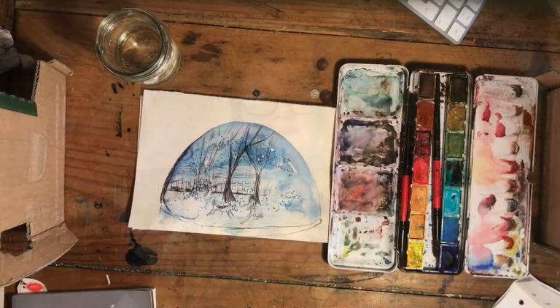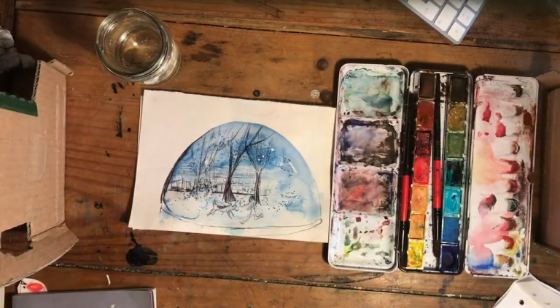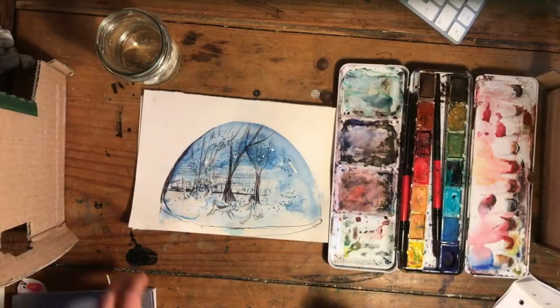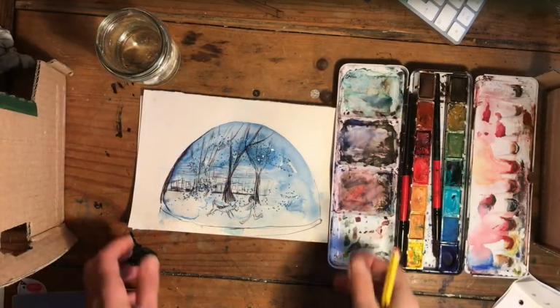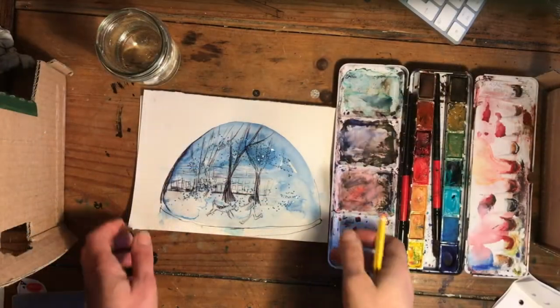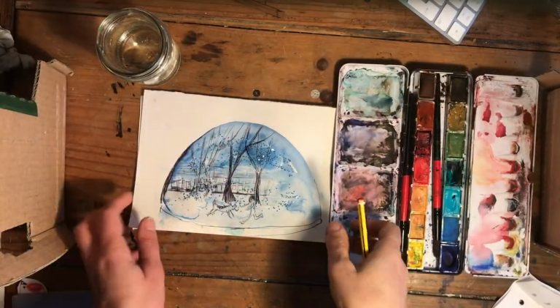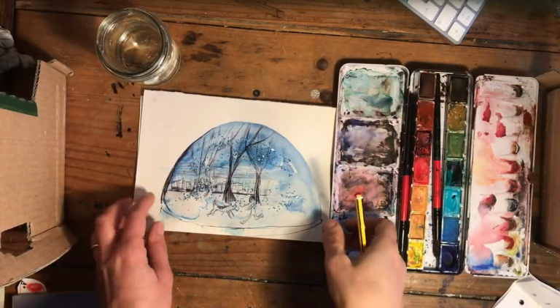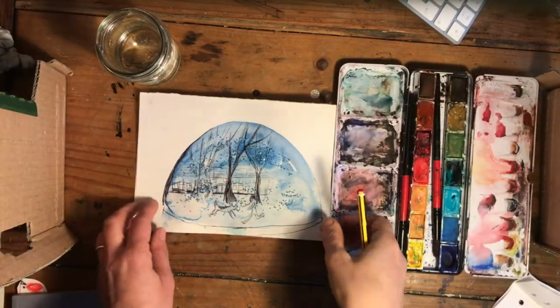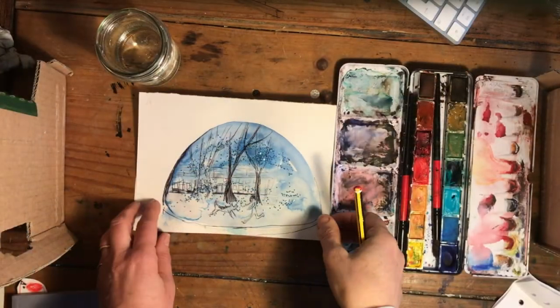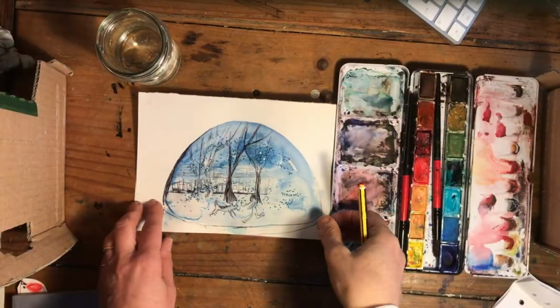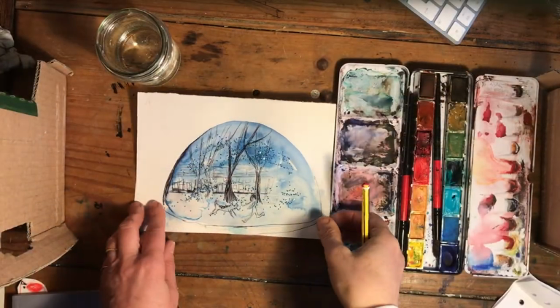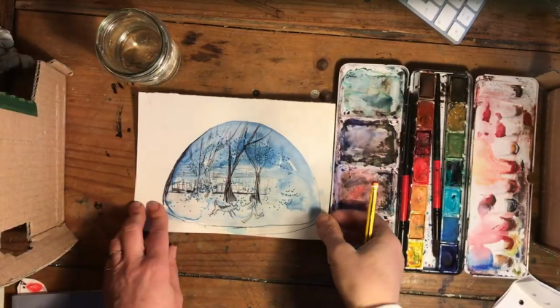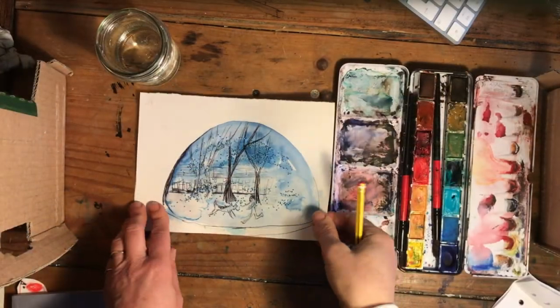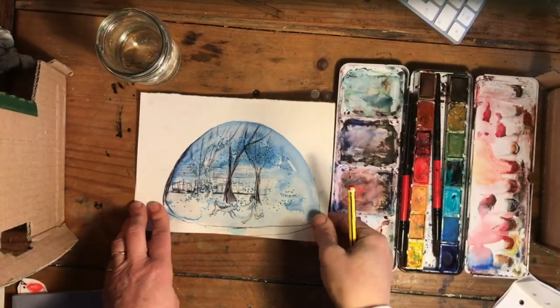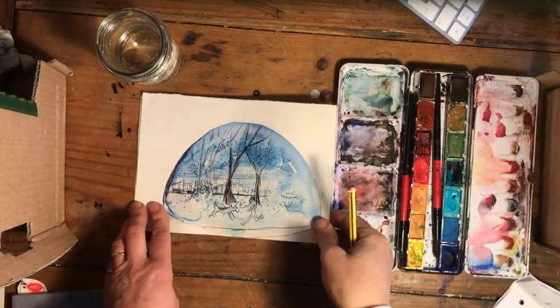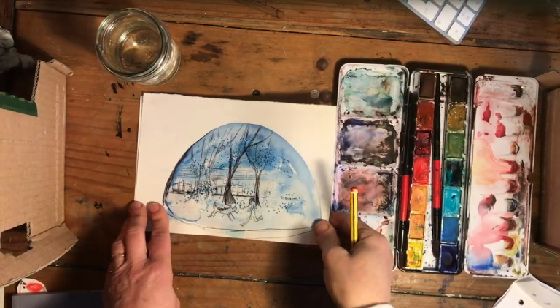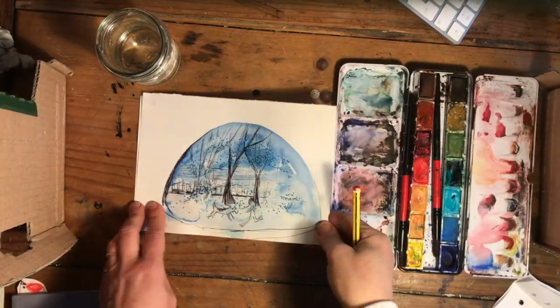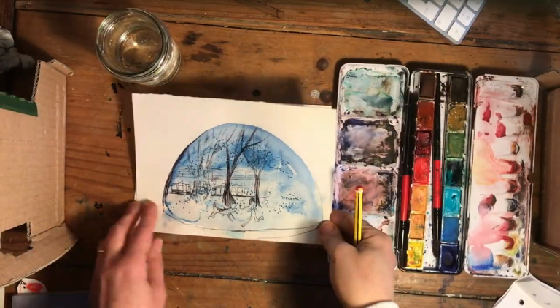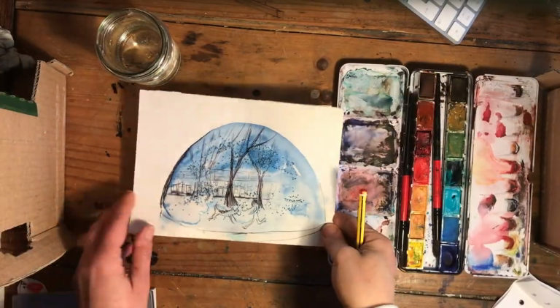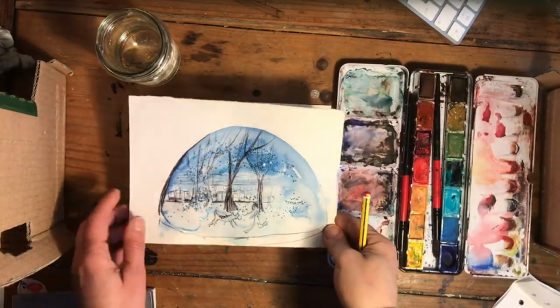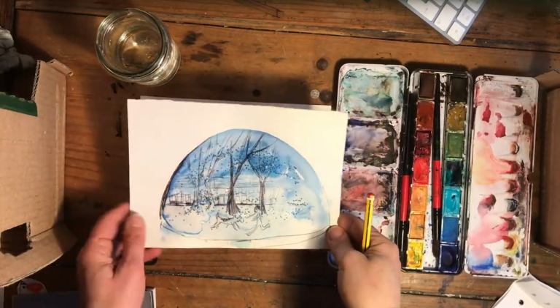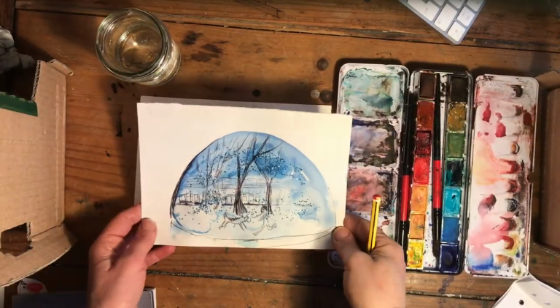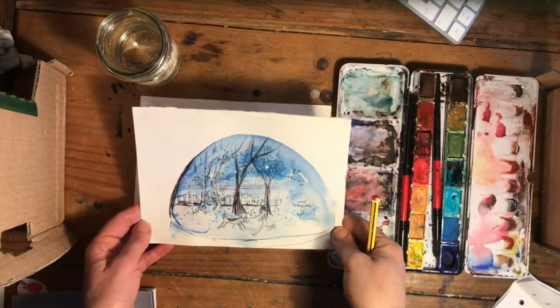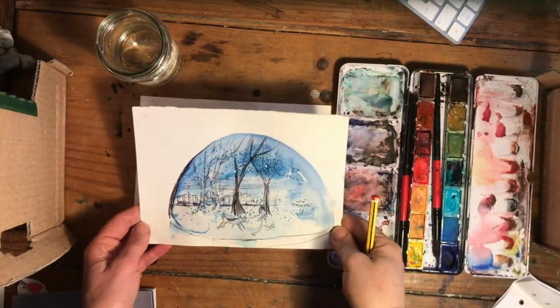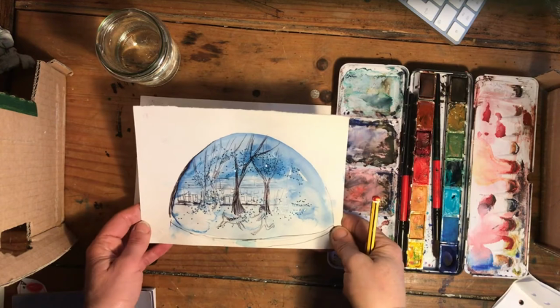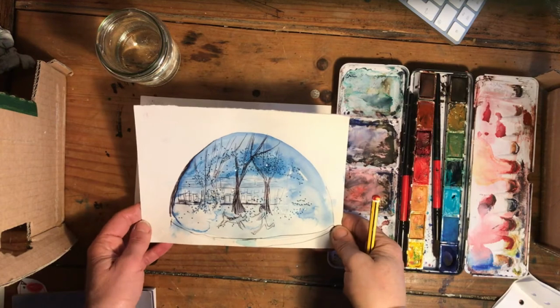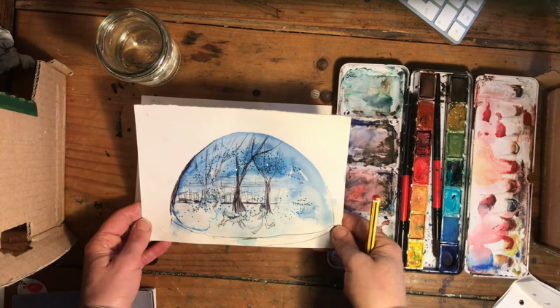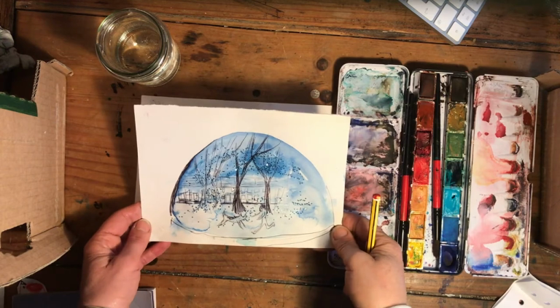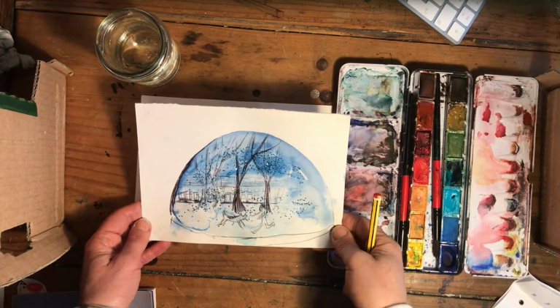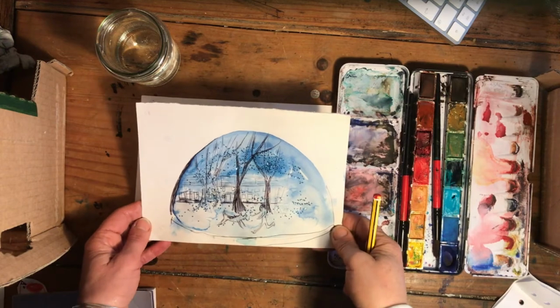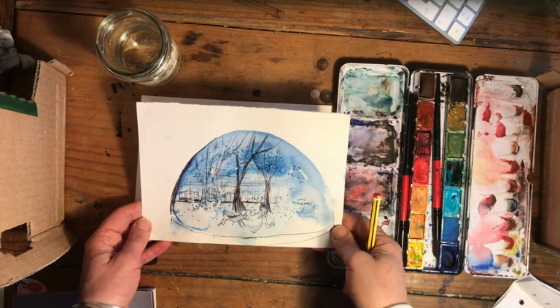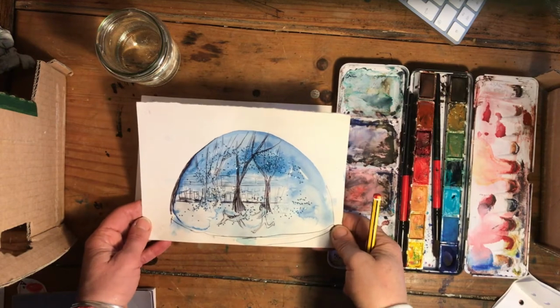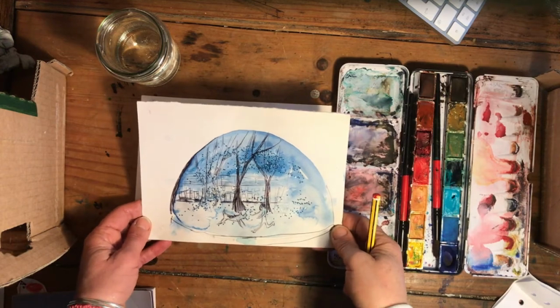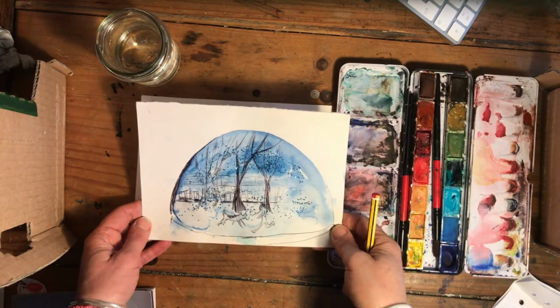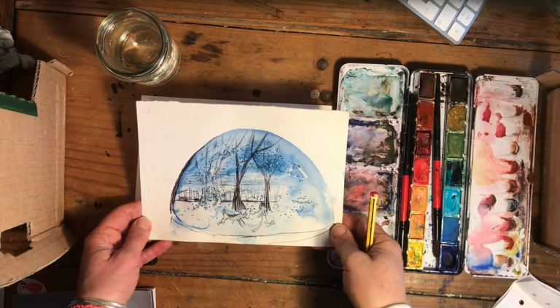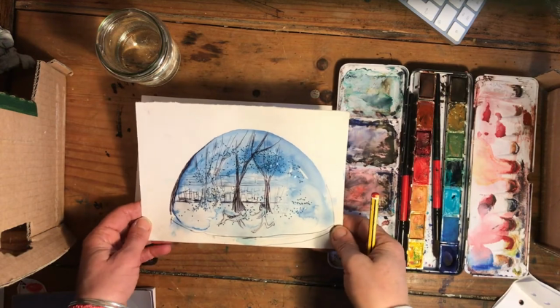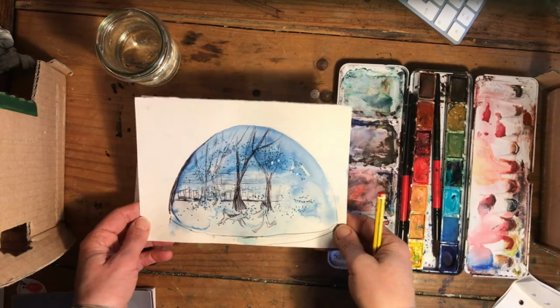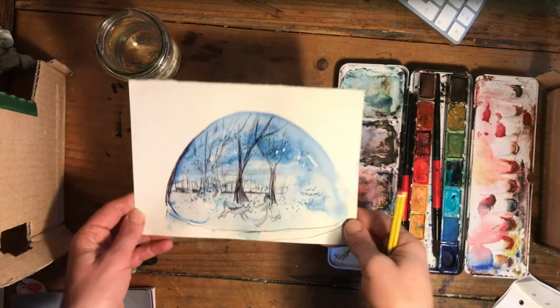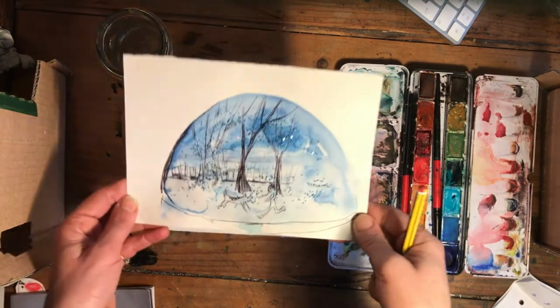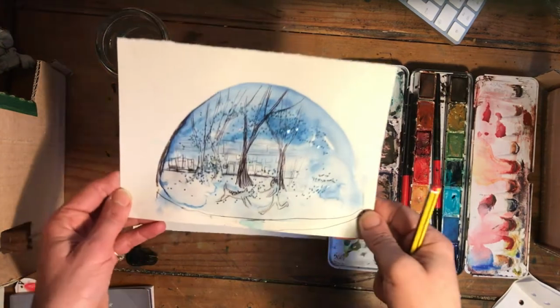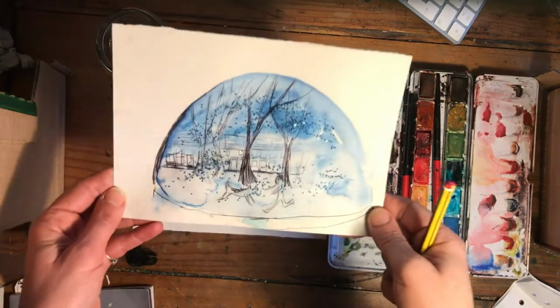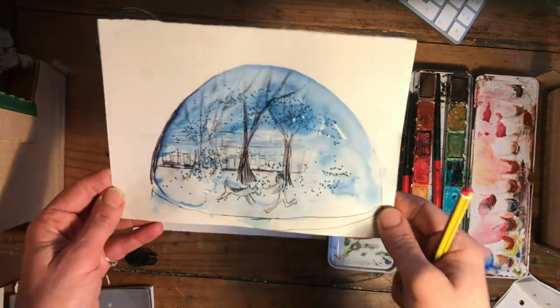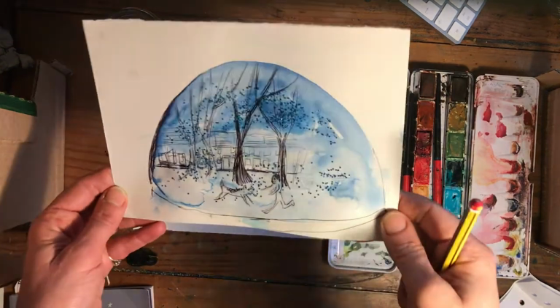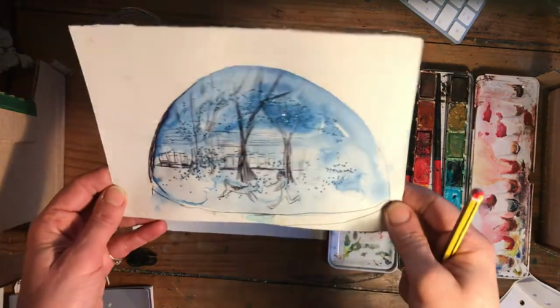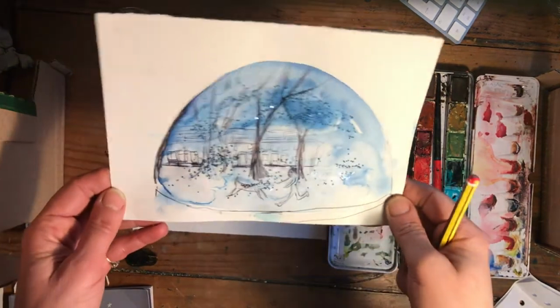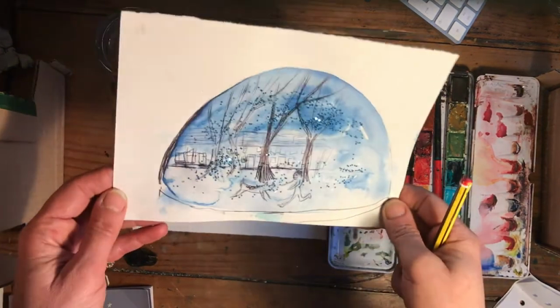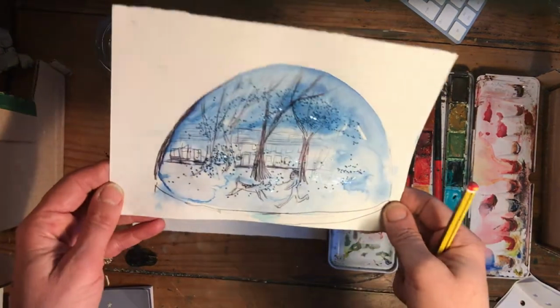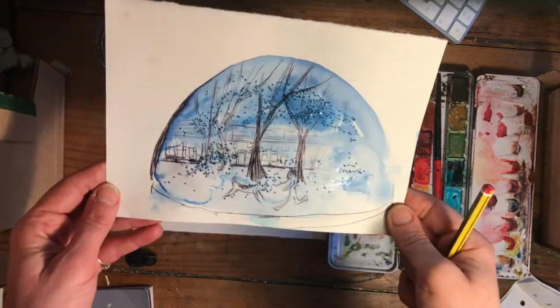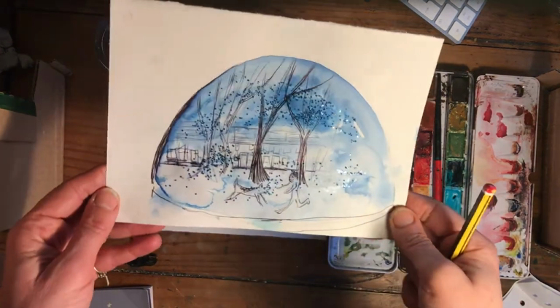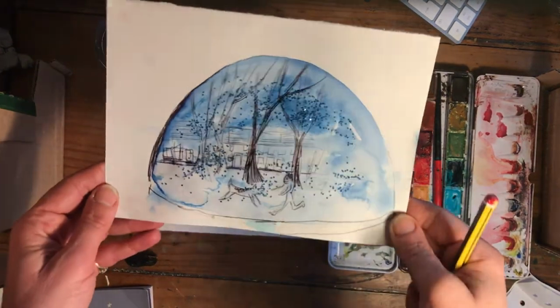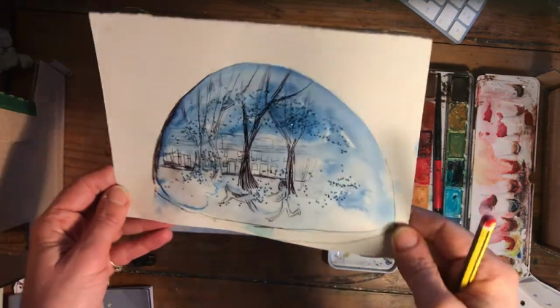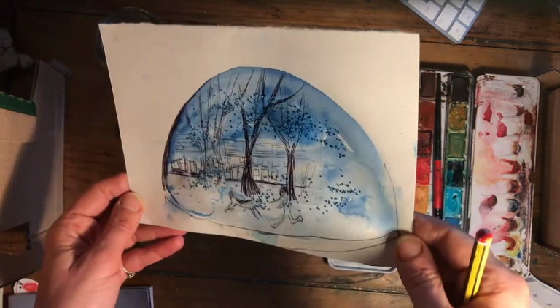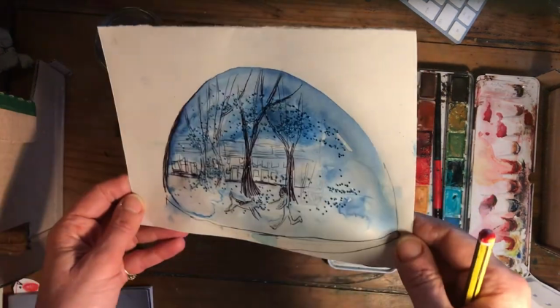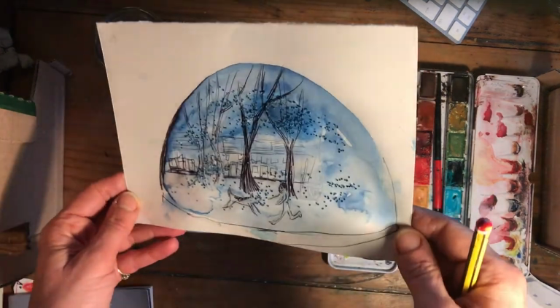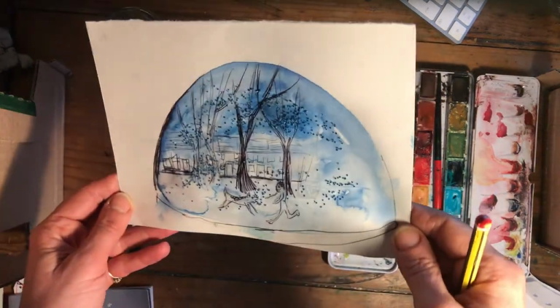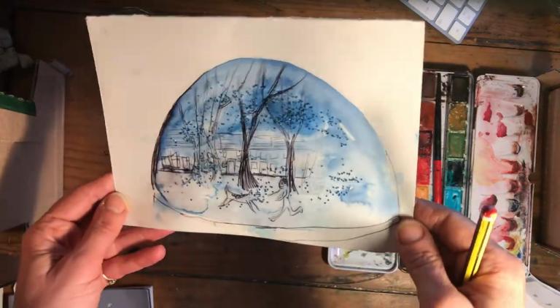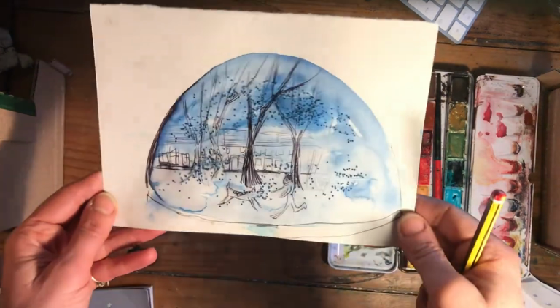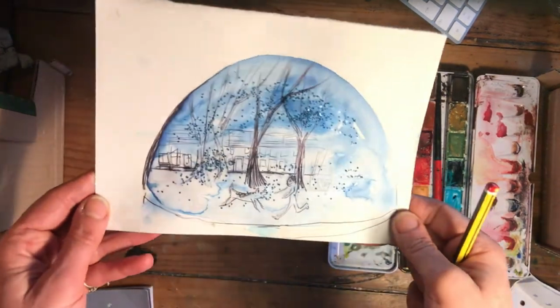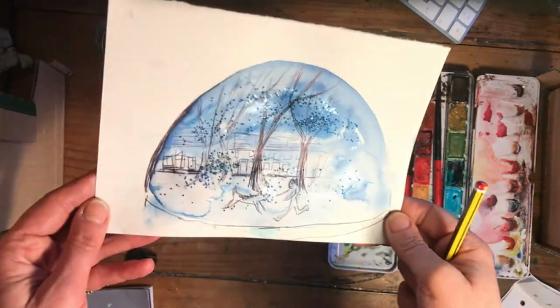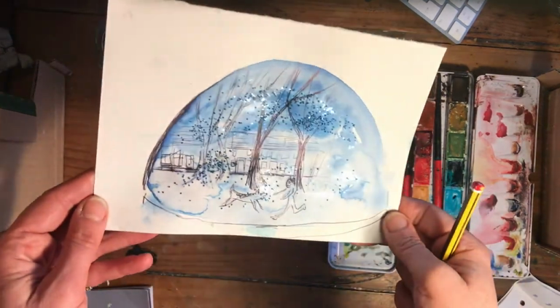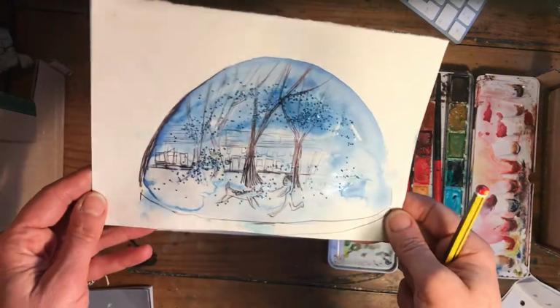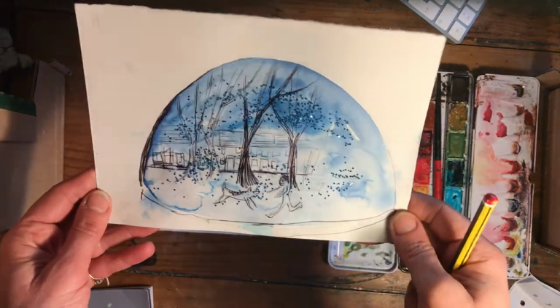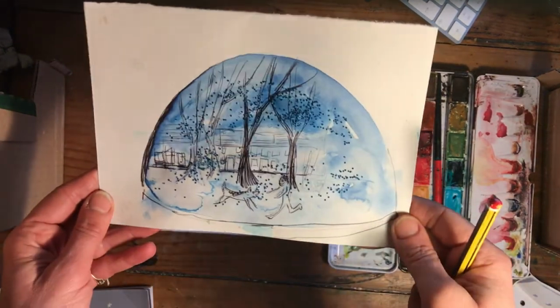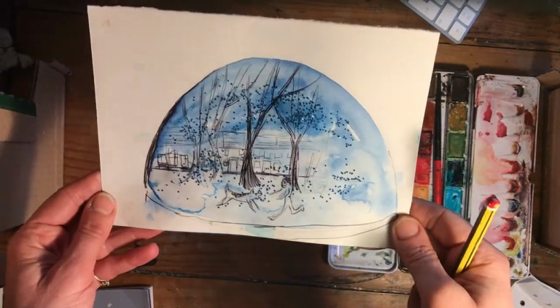Here's my finished picture and I'm going to break it down into three stages. As you can see it's got glitter on it, paint, and a little bit of biro.